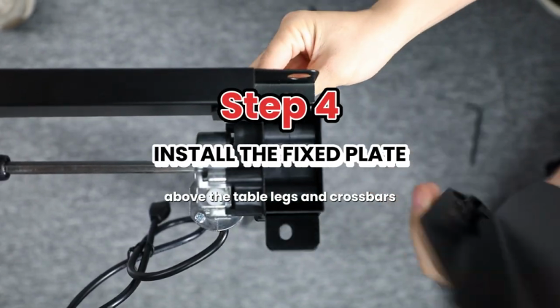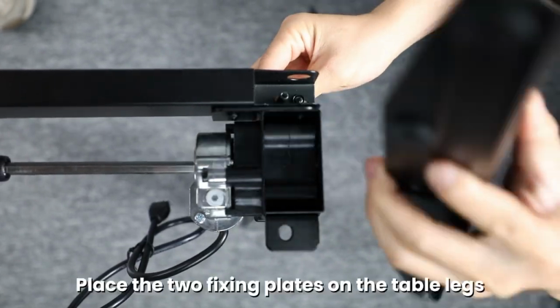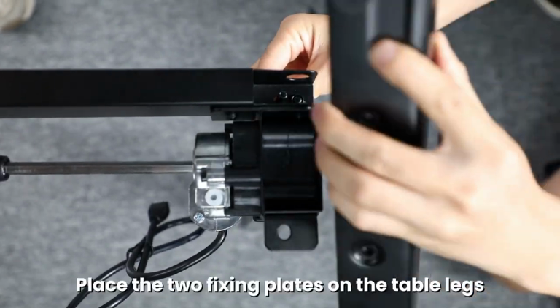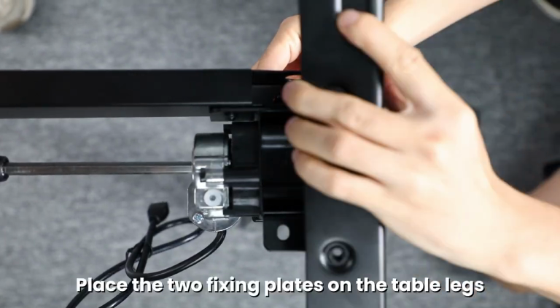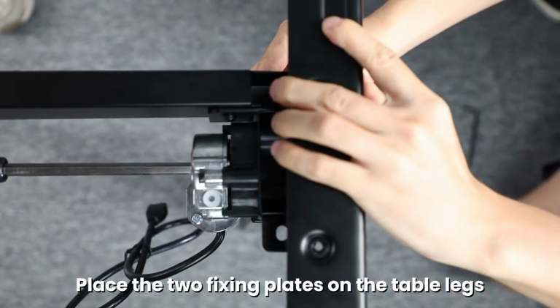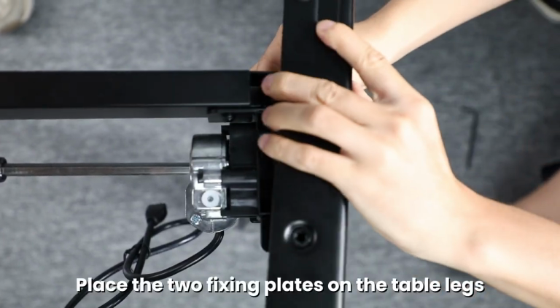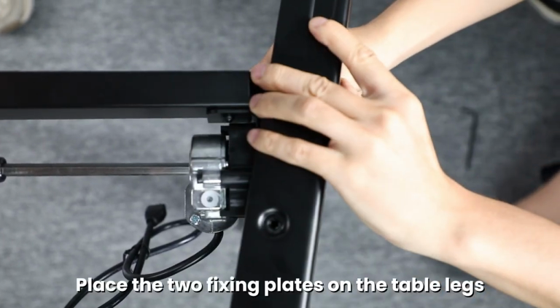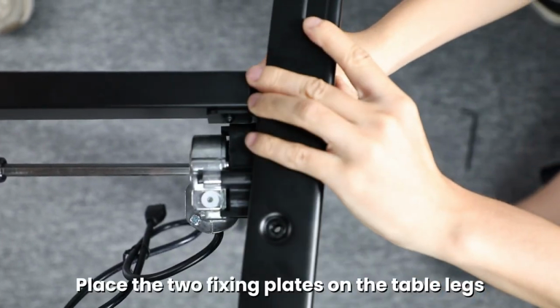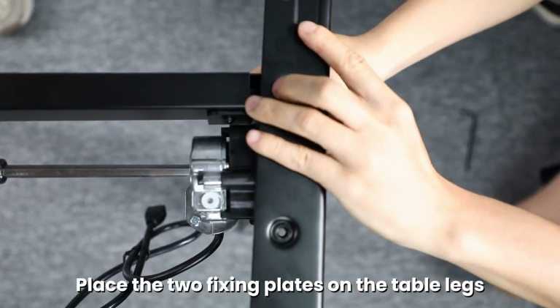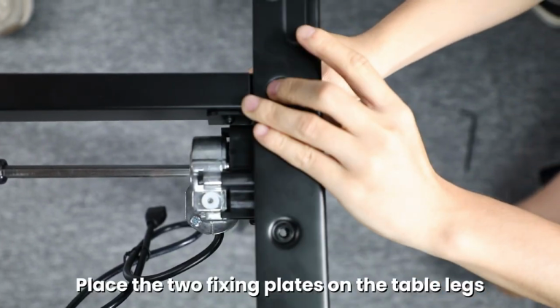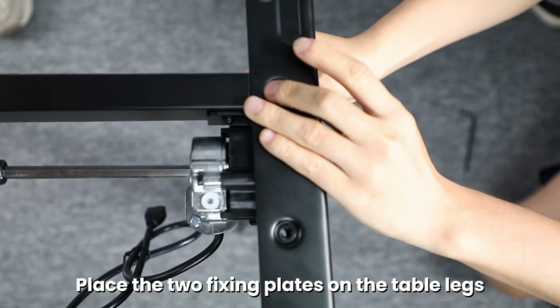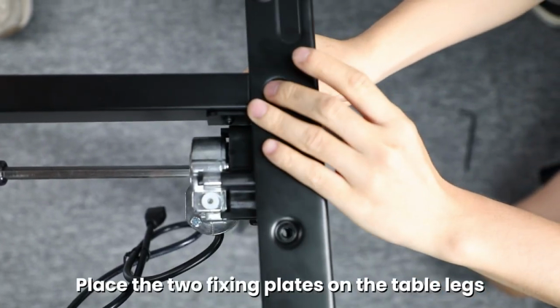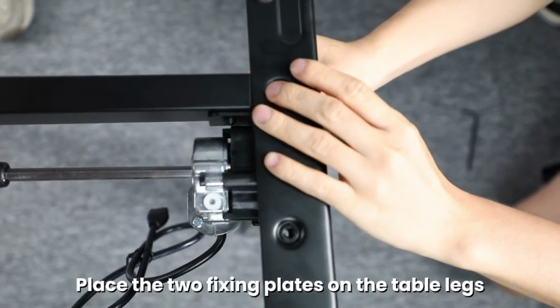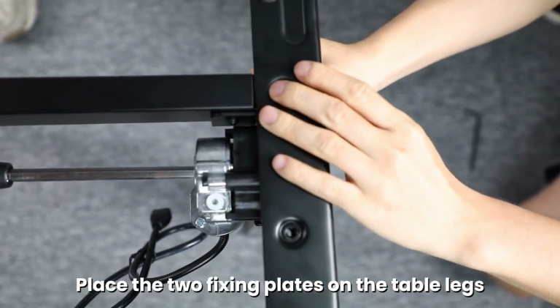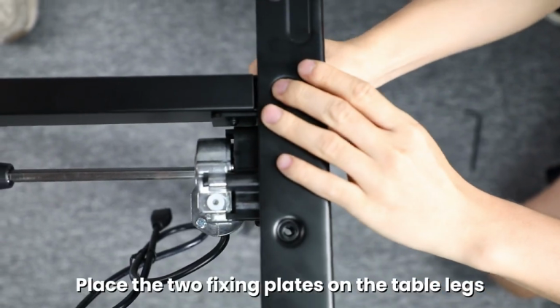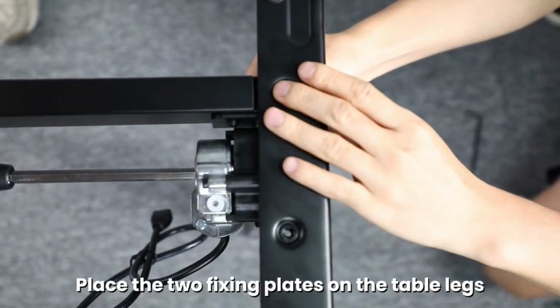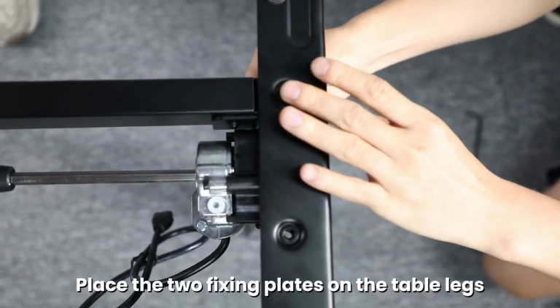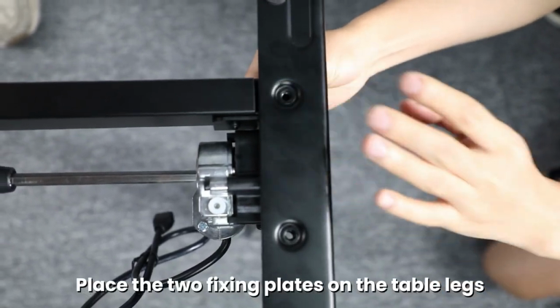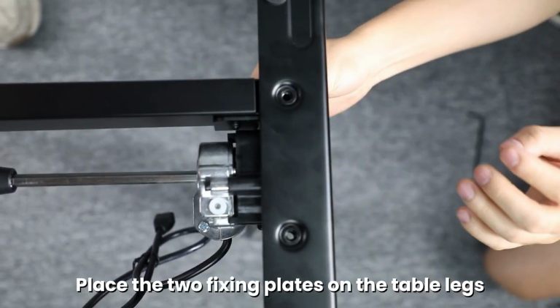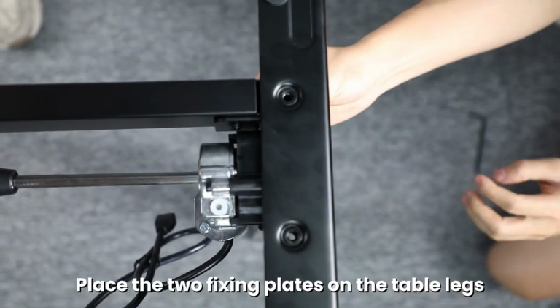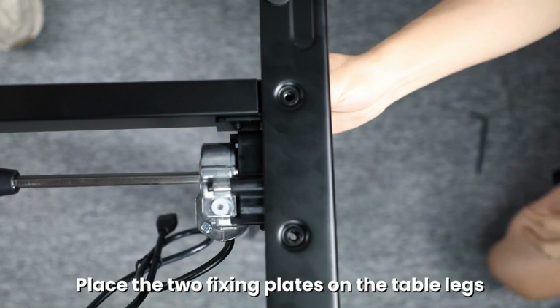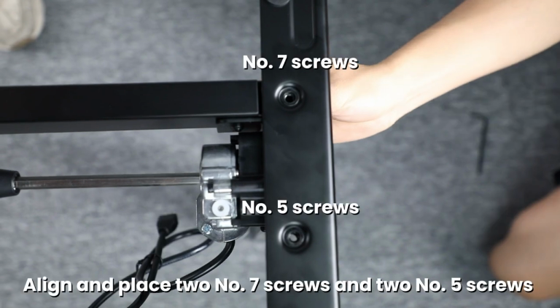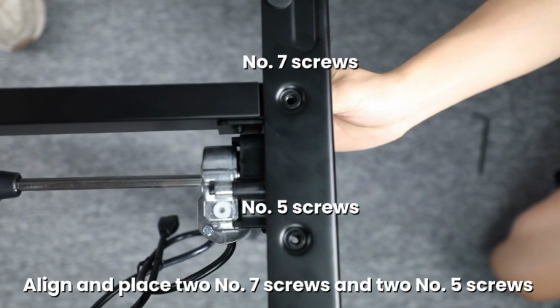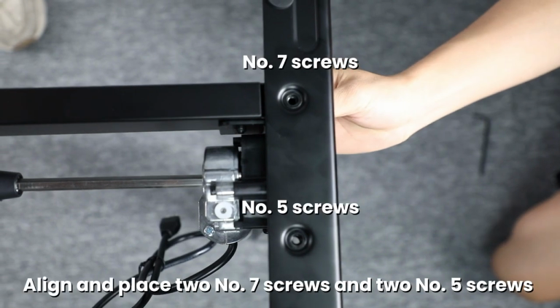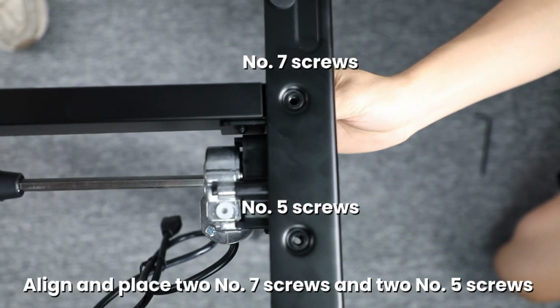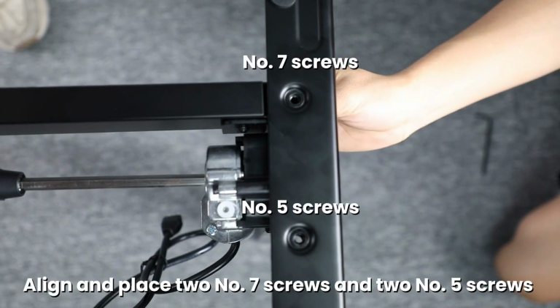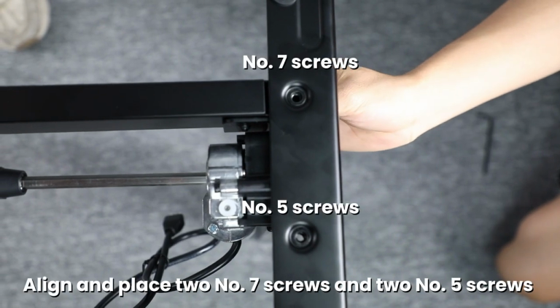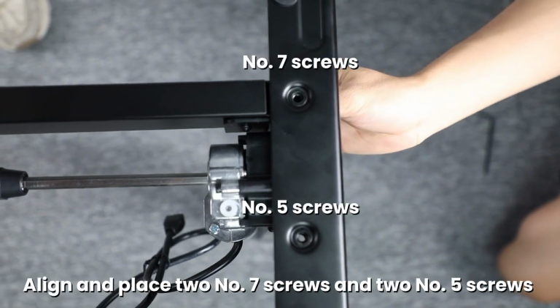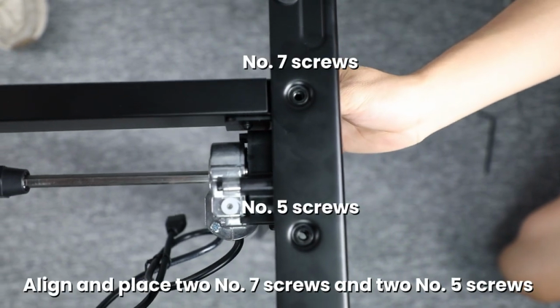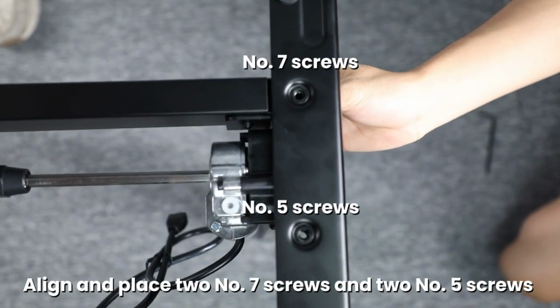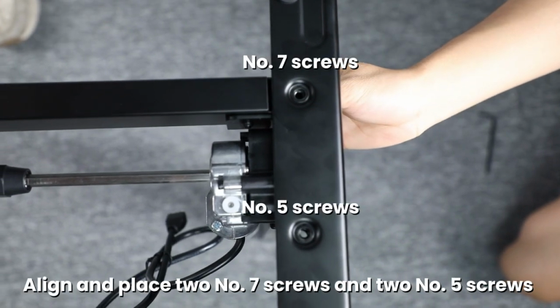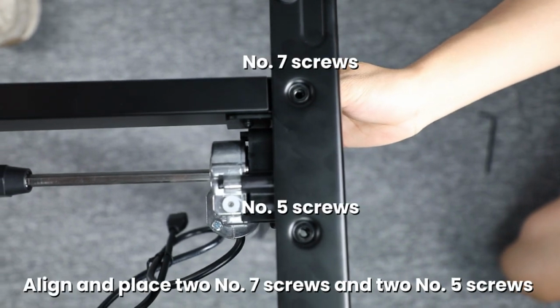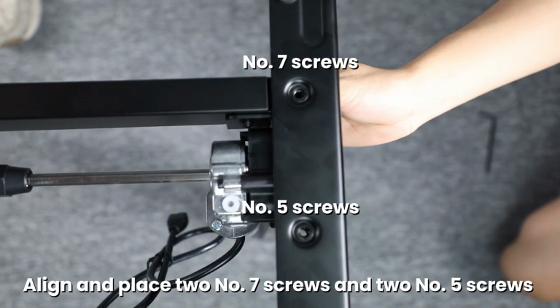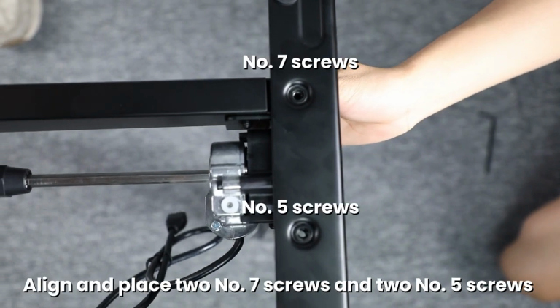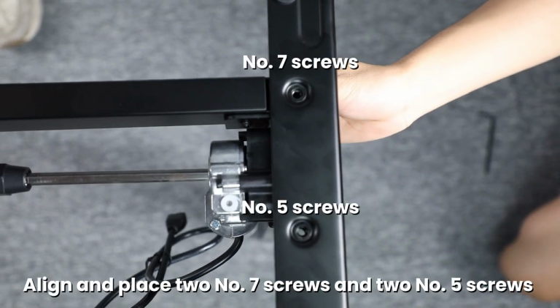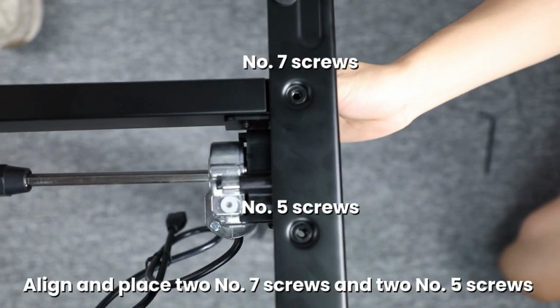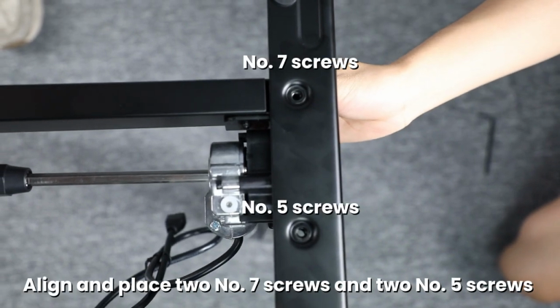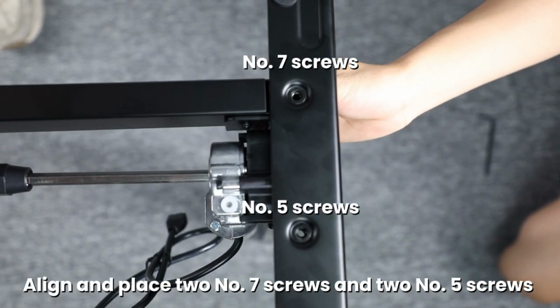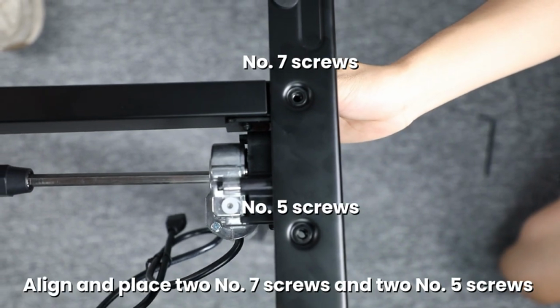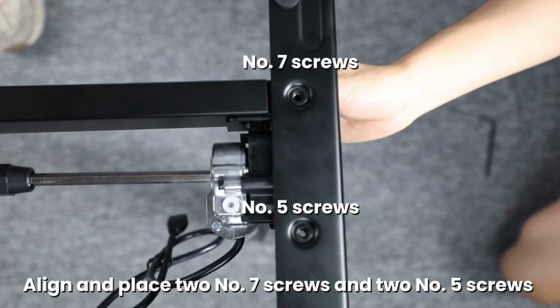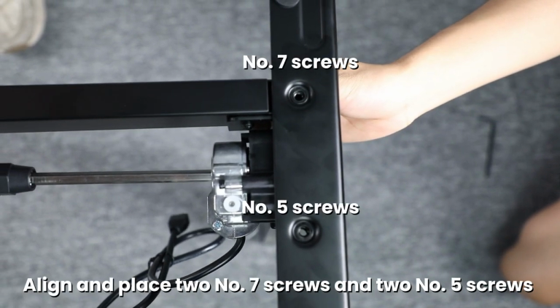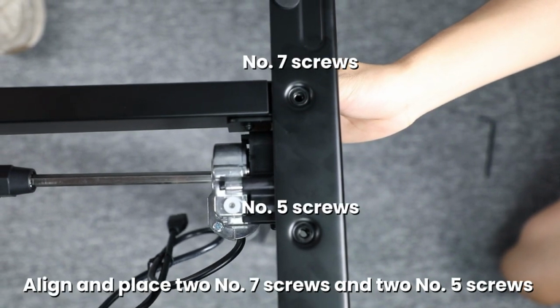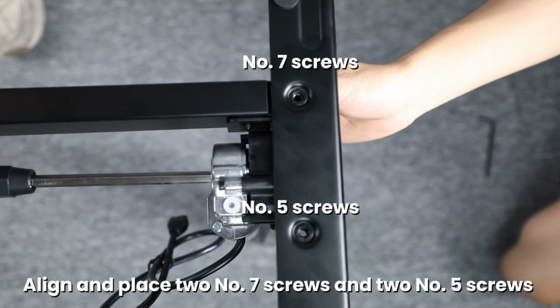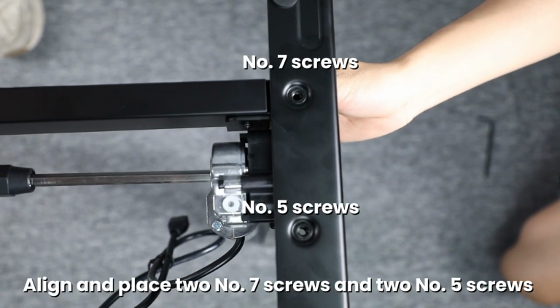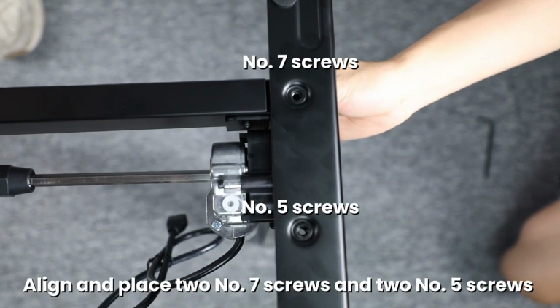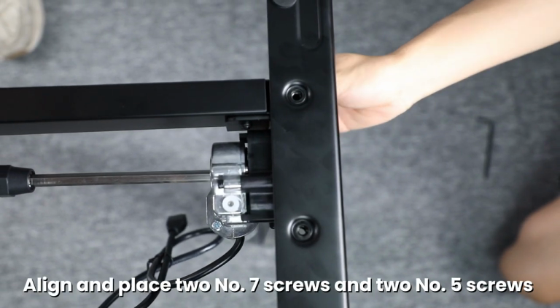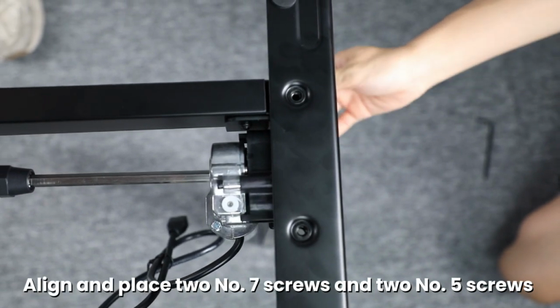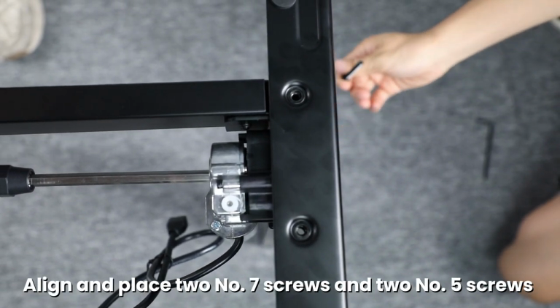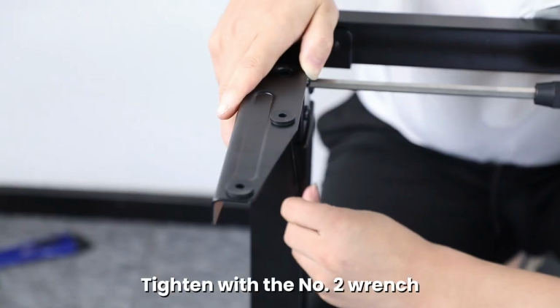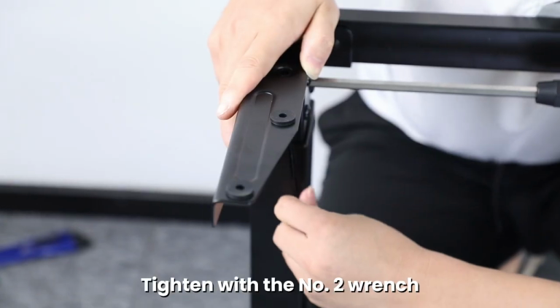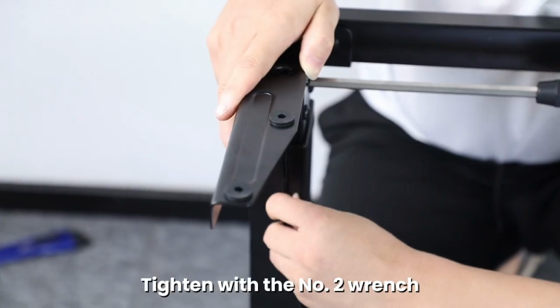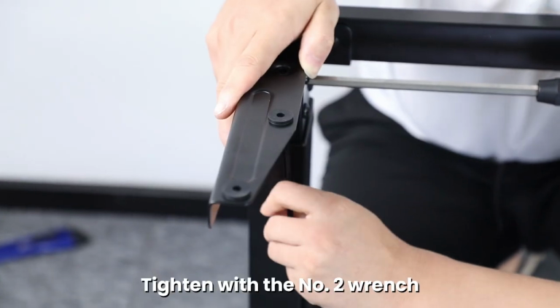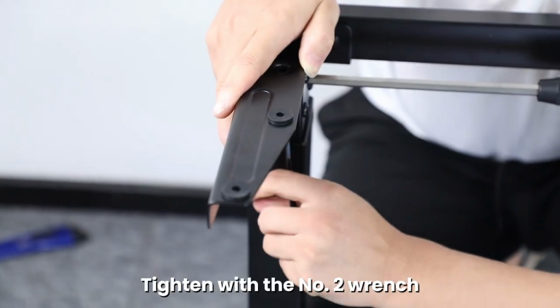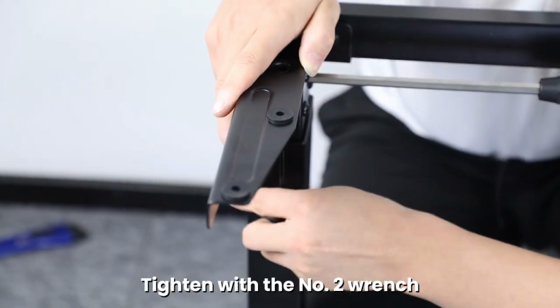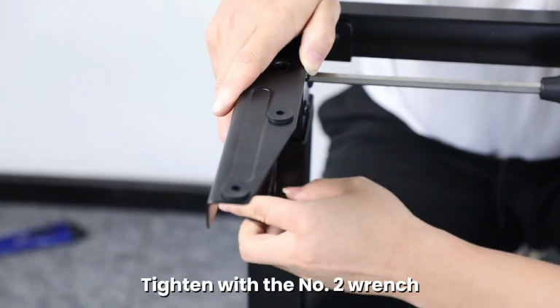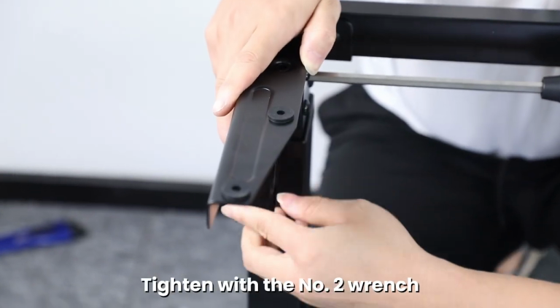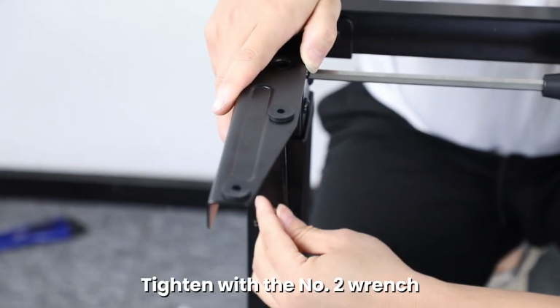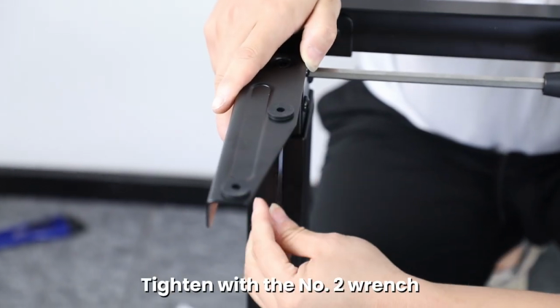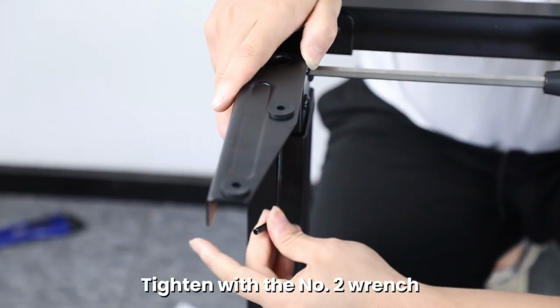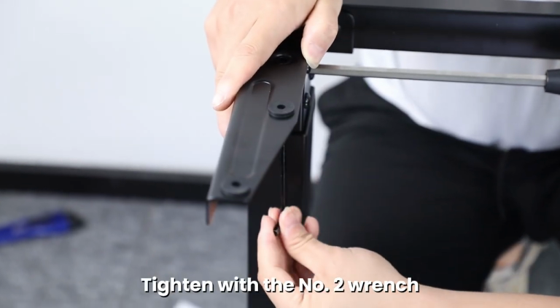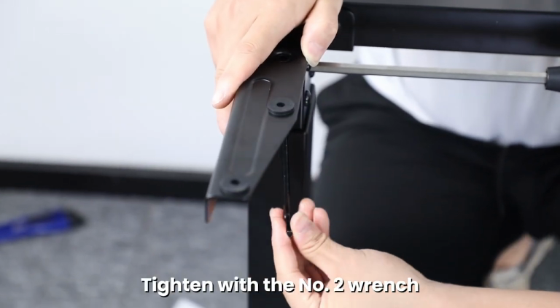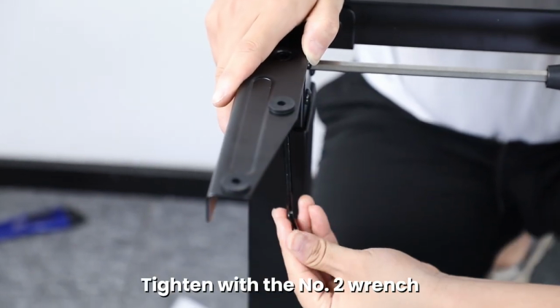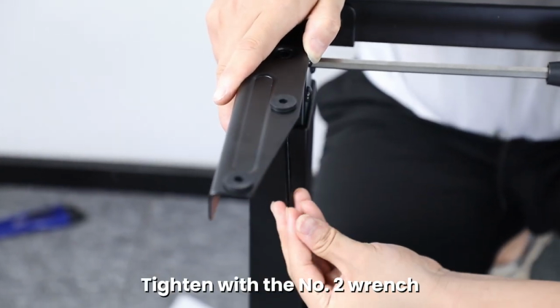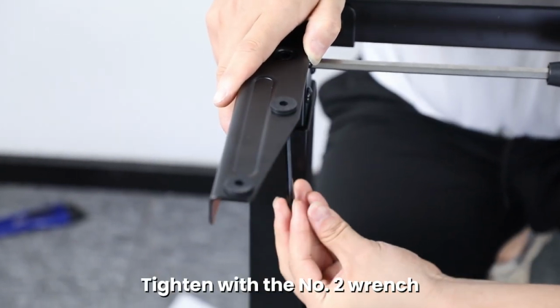Place the two fixing plates on the table legs. Align and place two number seven screws and two number five screws. Tighten with the number two wrench.